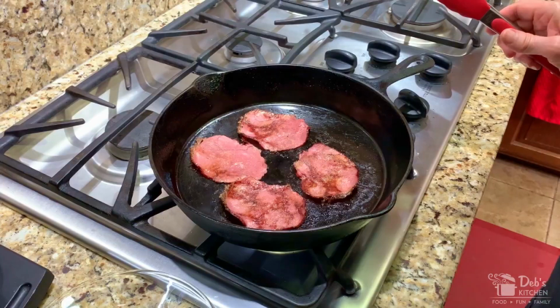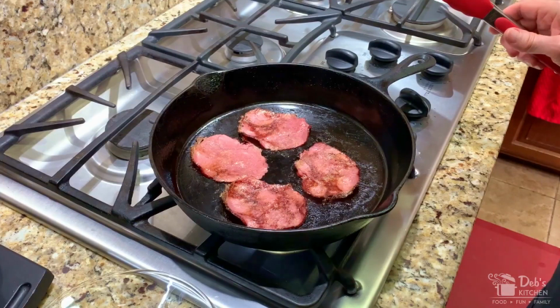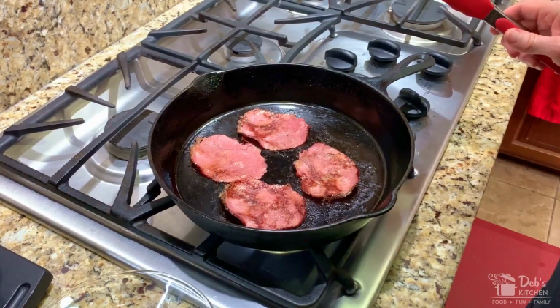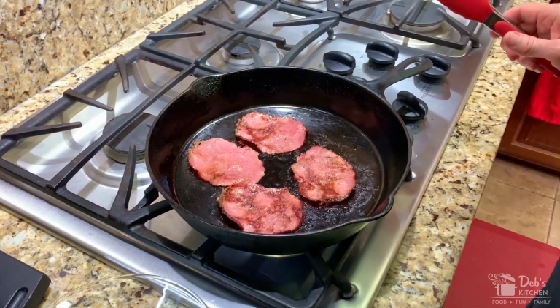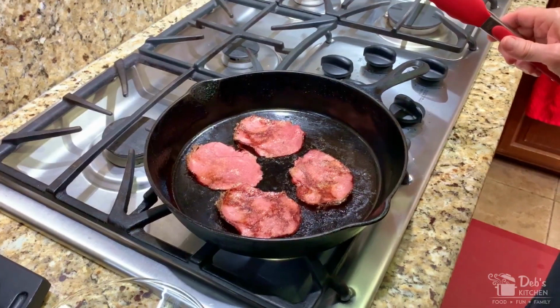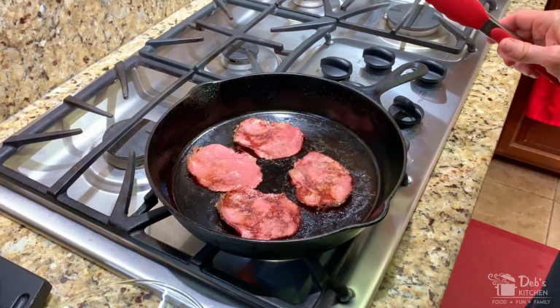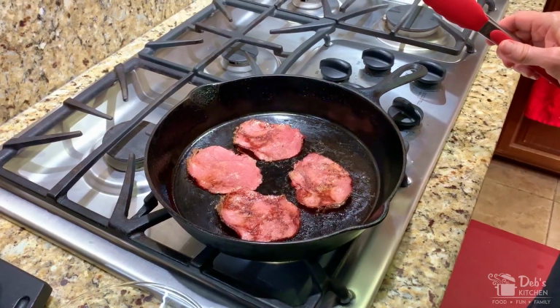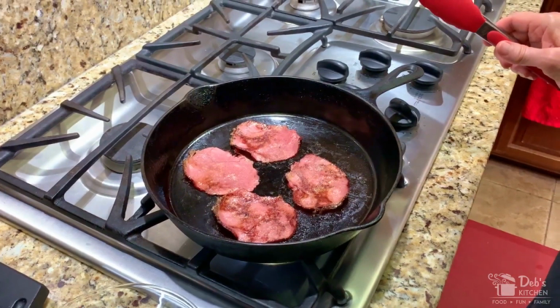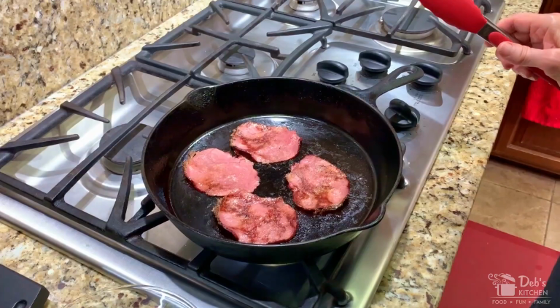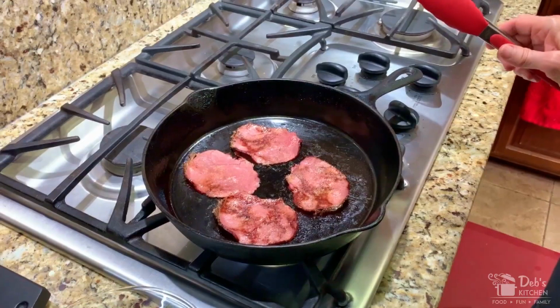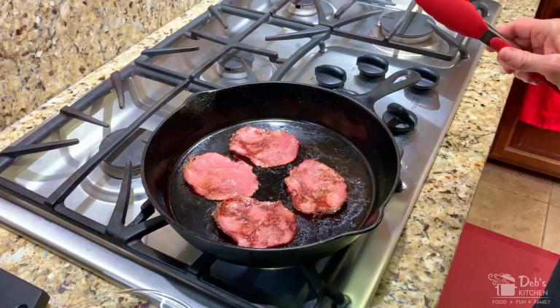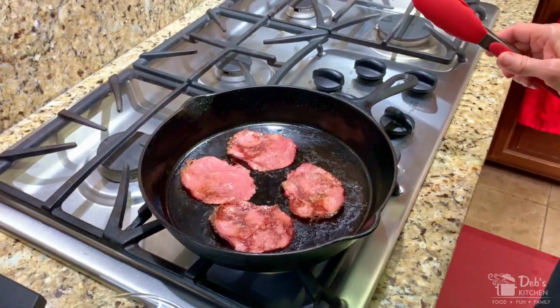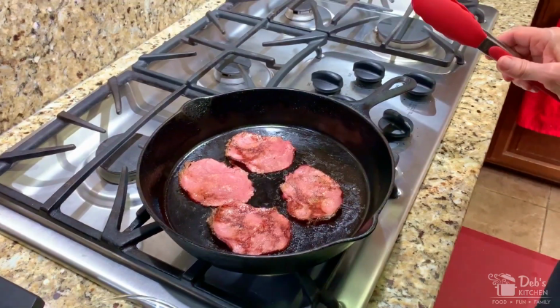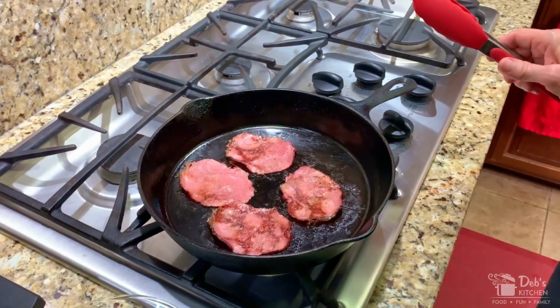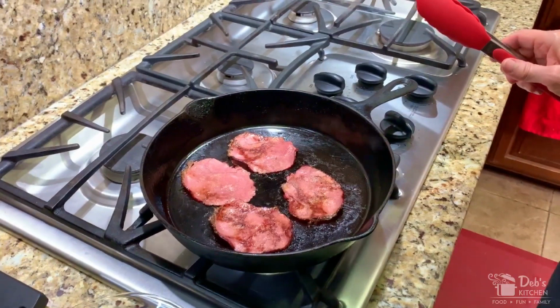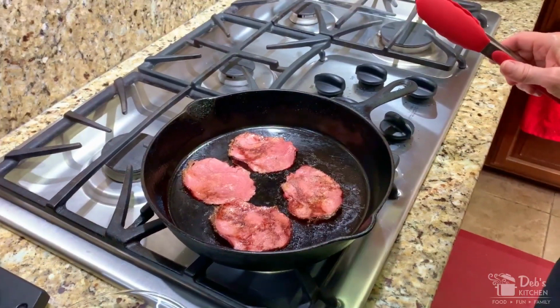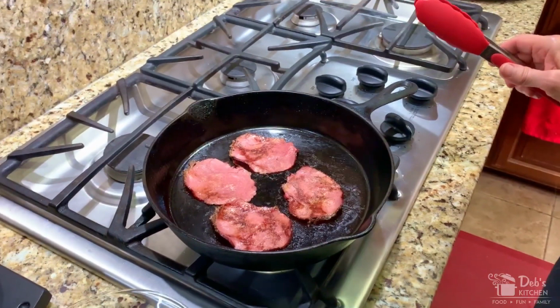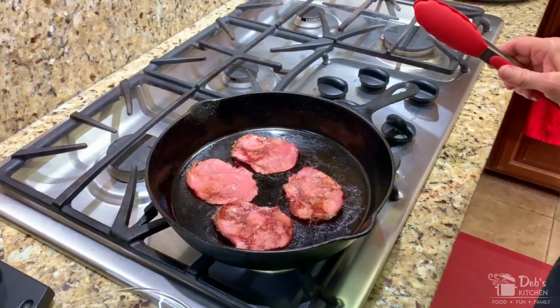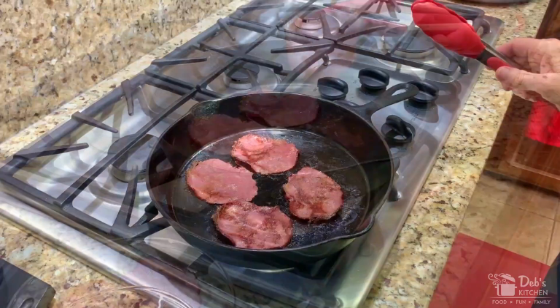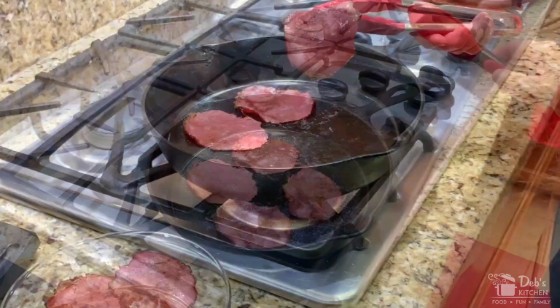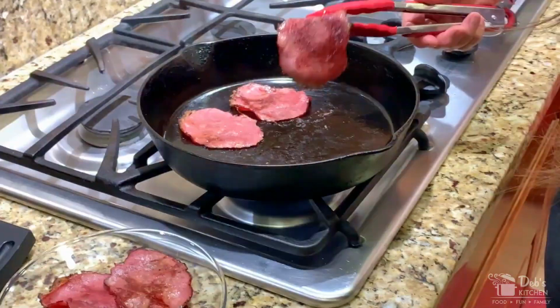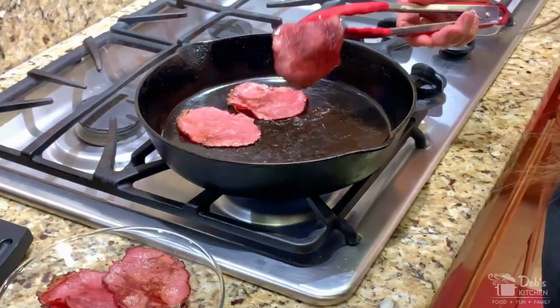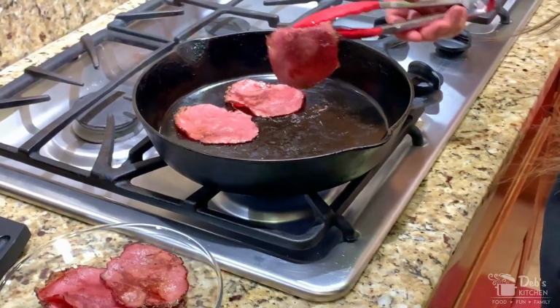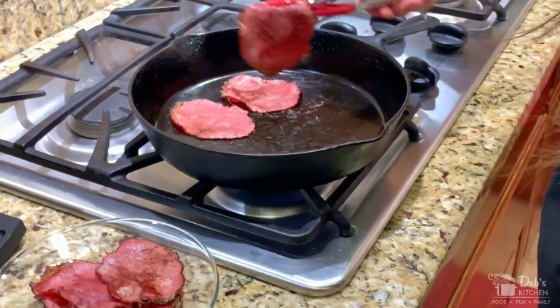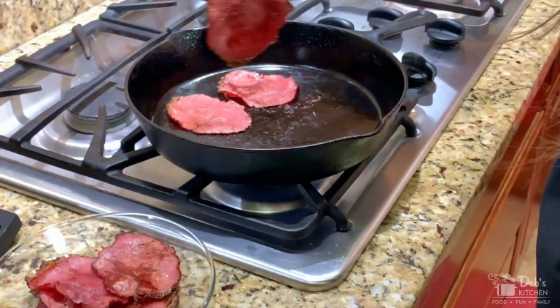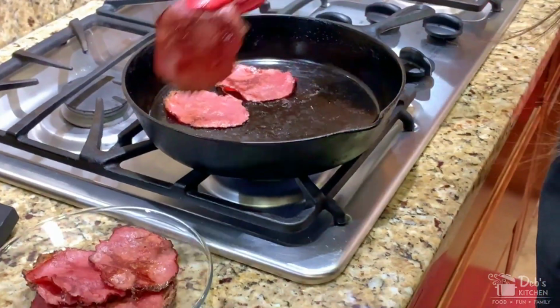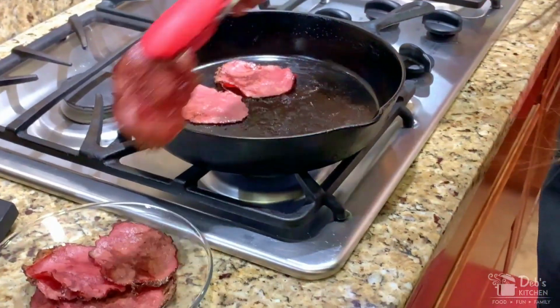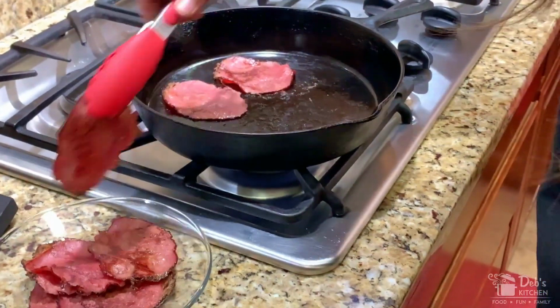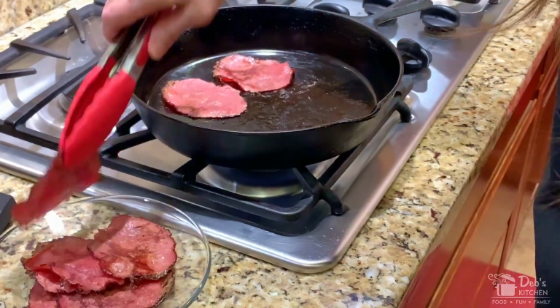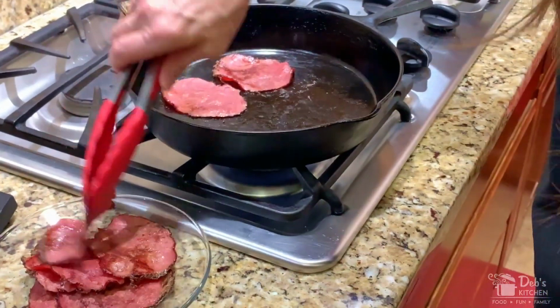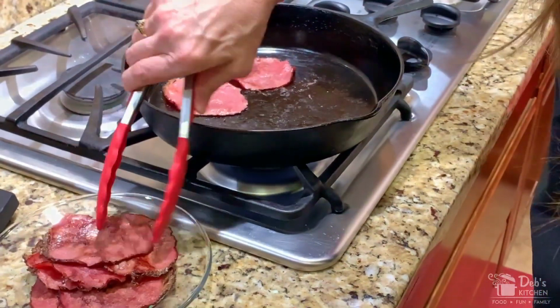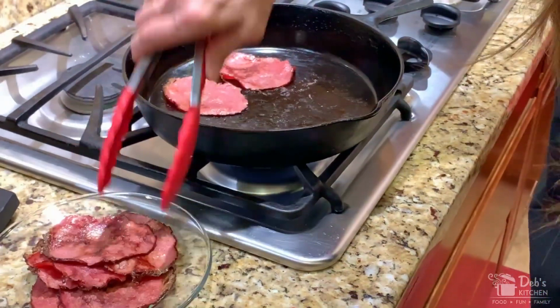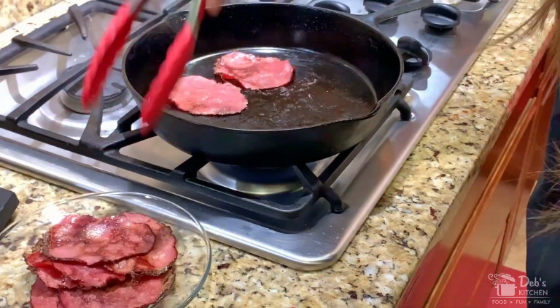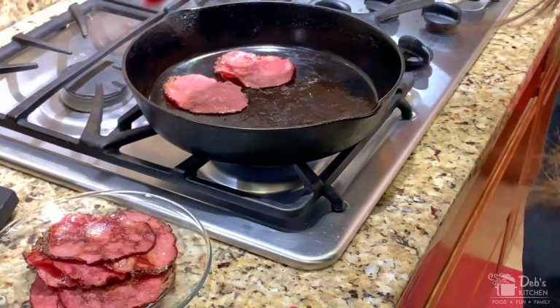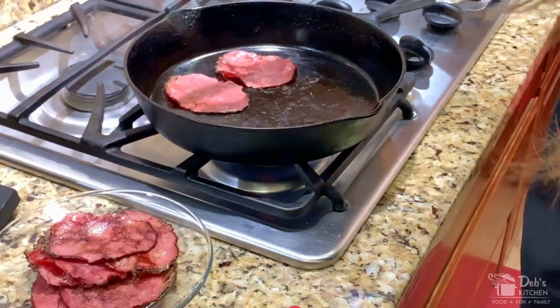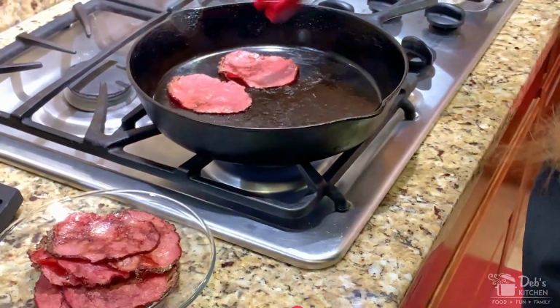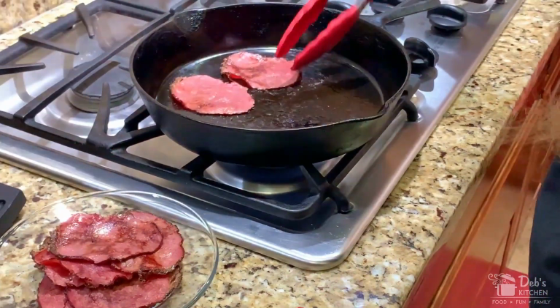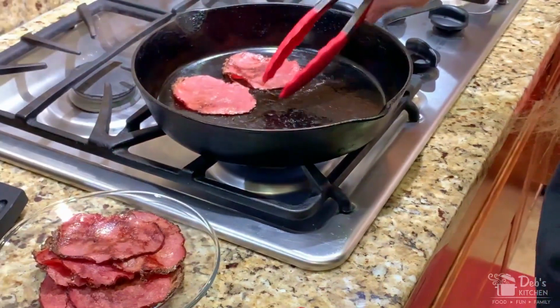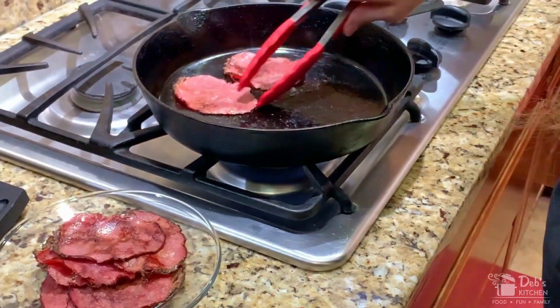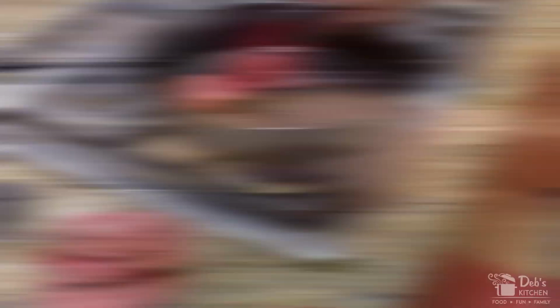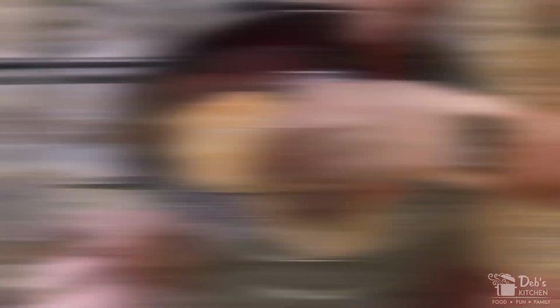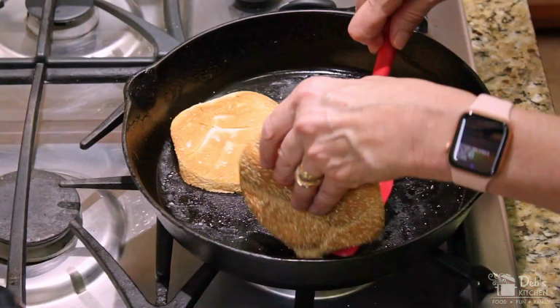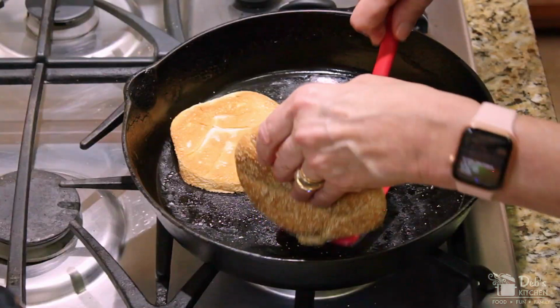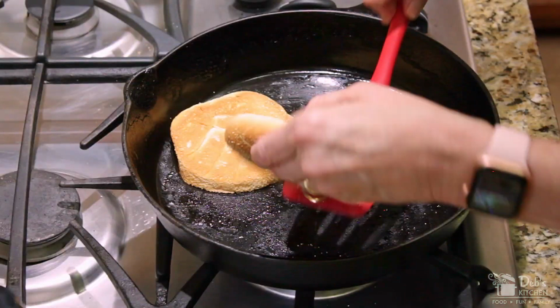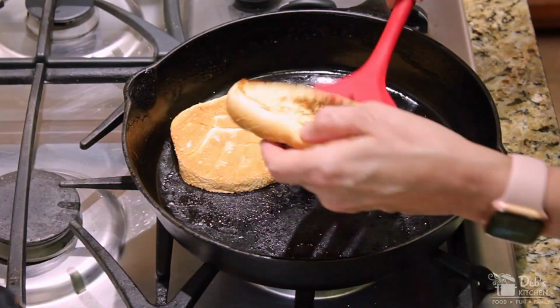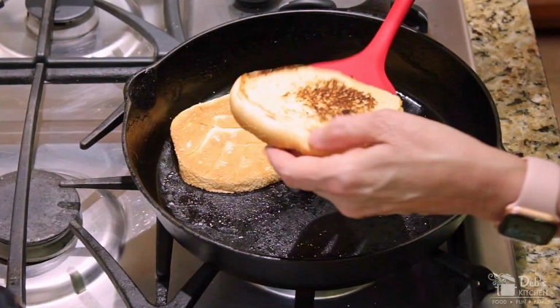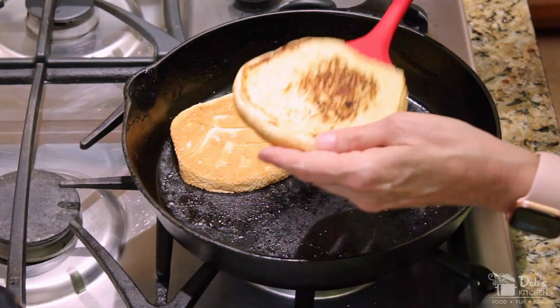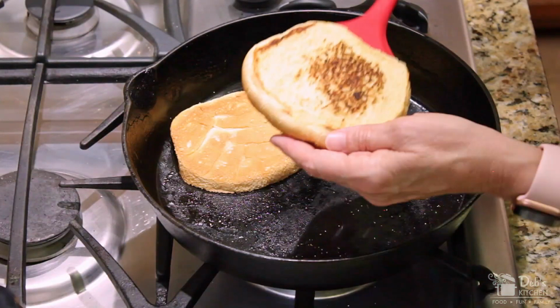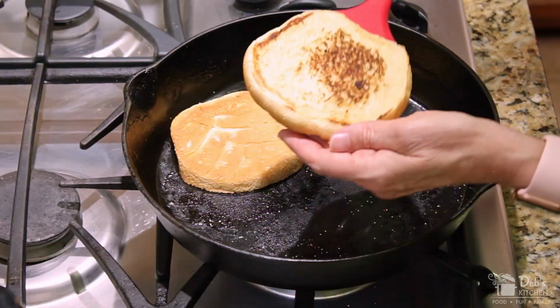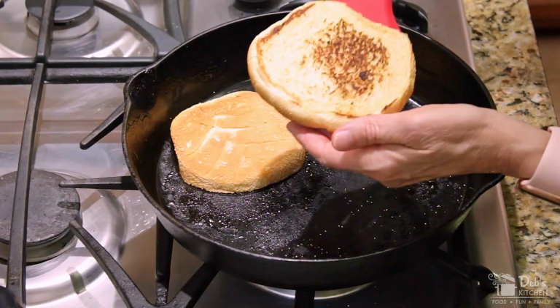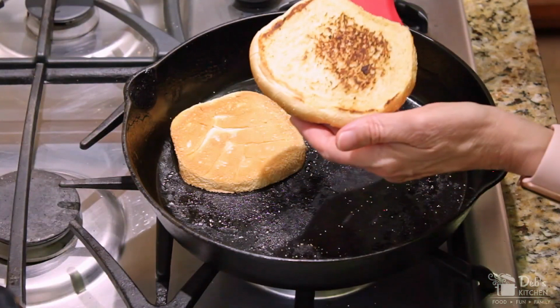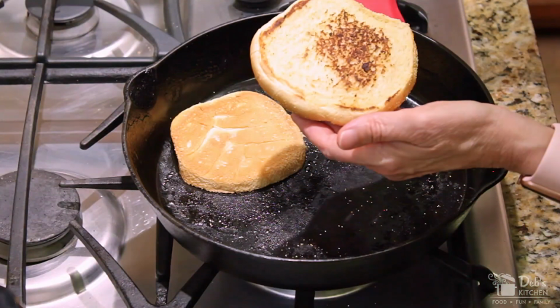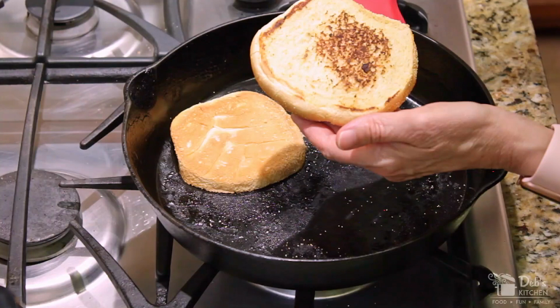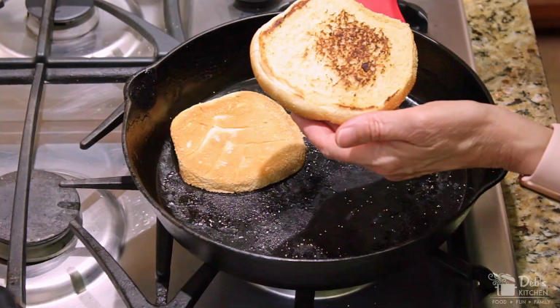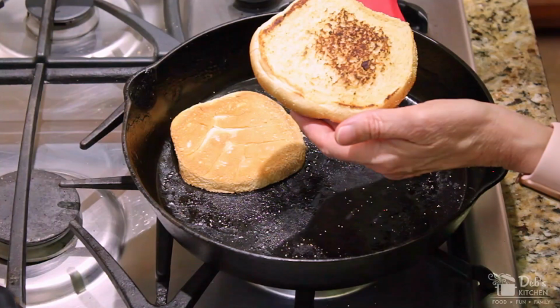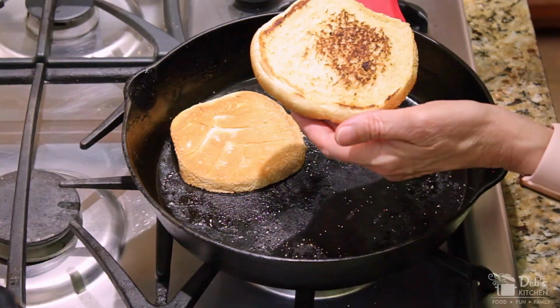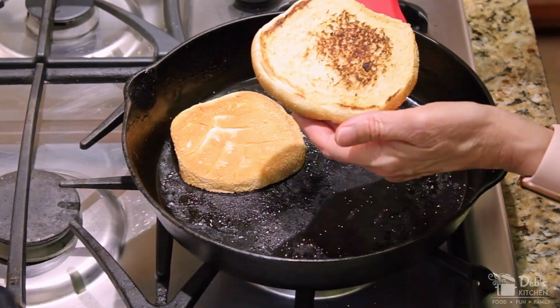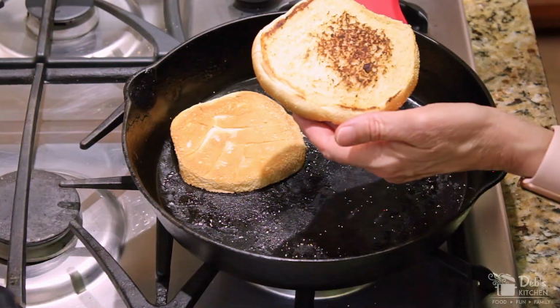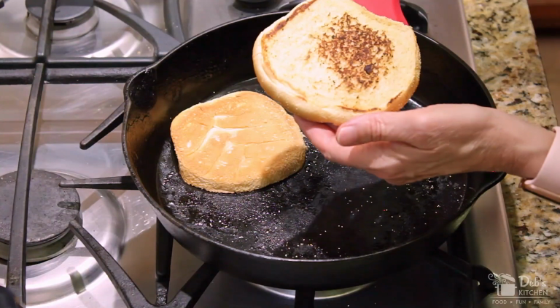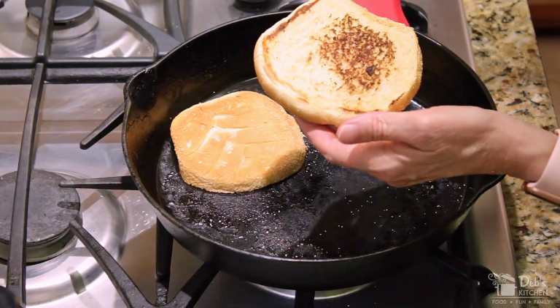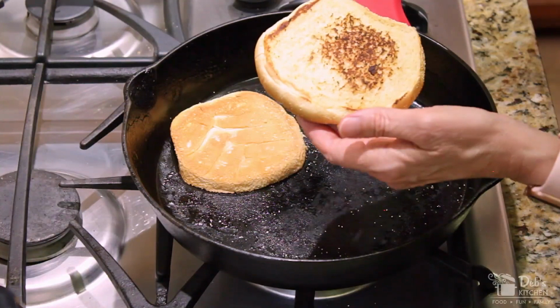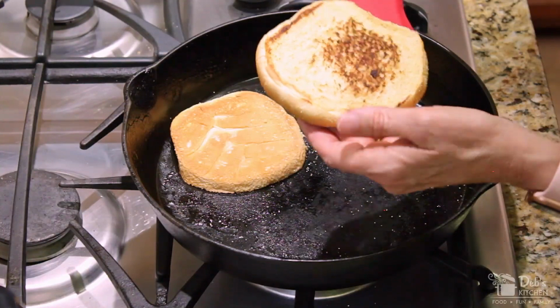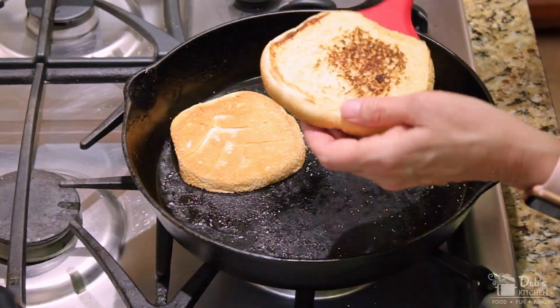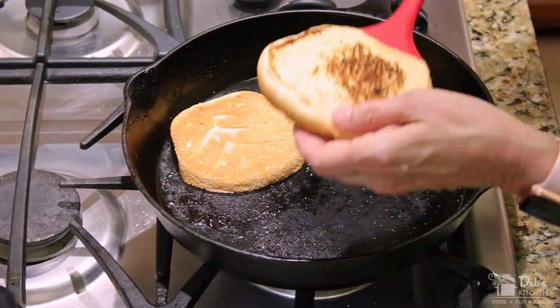Brown the pastrami on both sides and remove to a plate. Then toast your burger buns in the same pan.